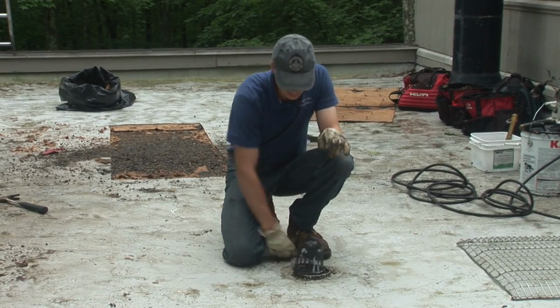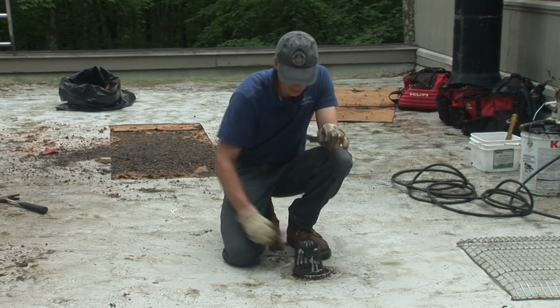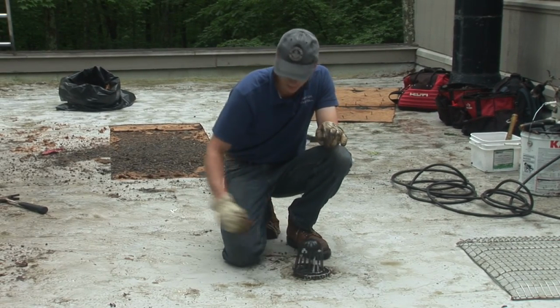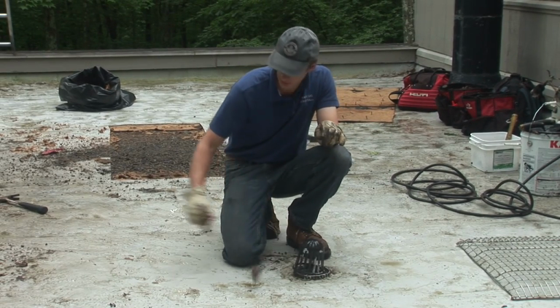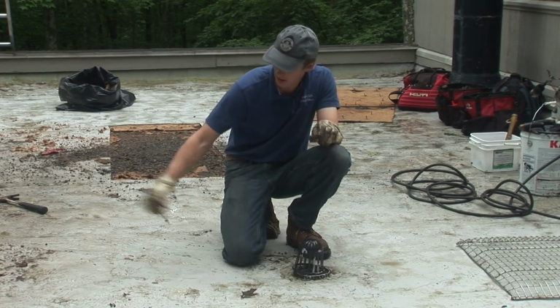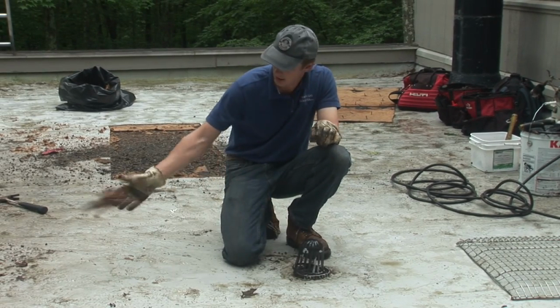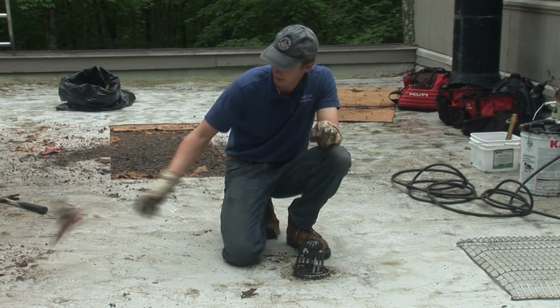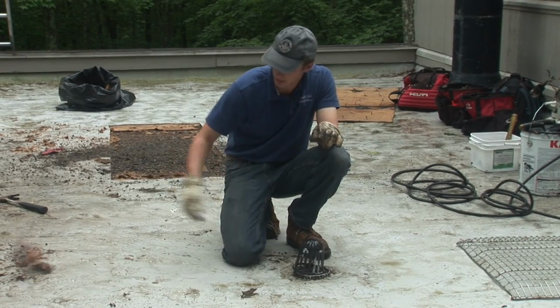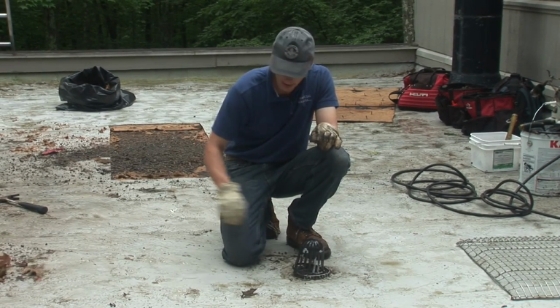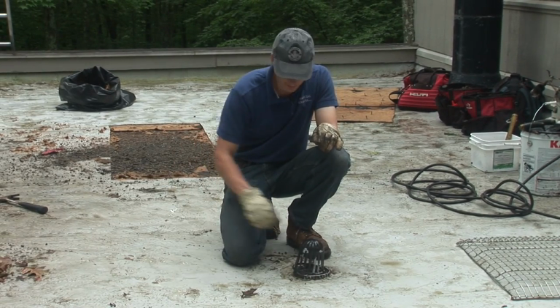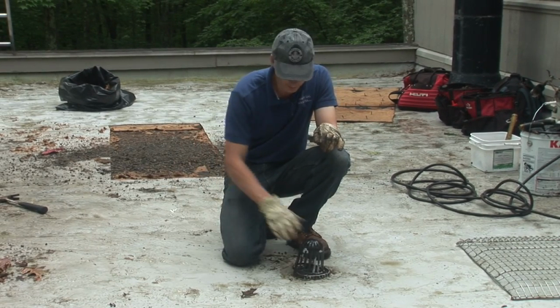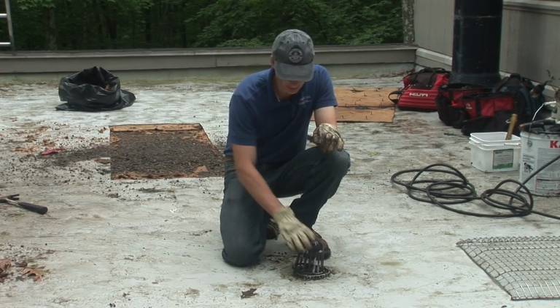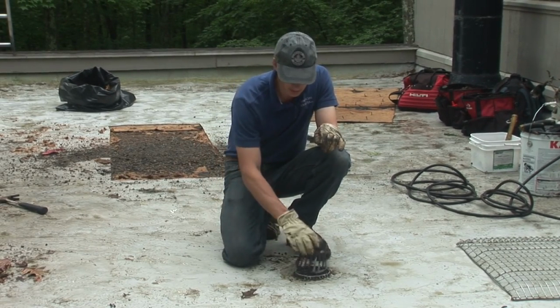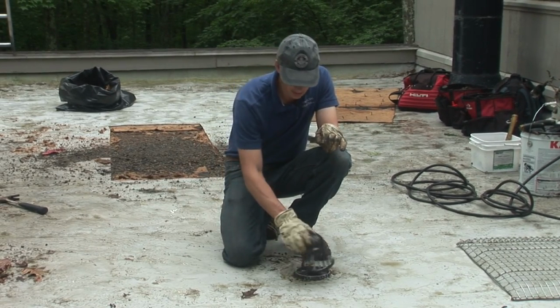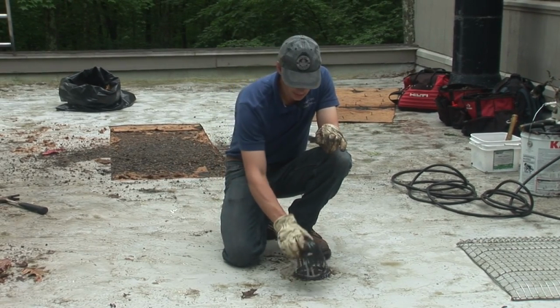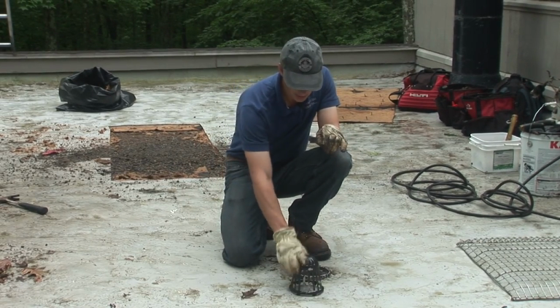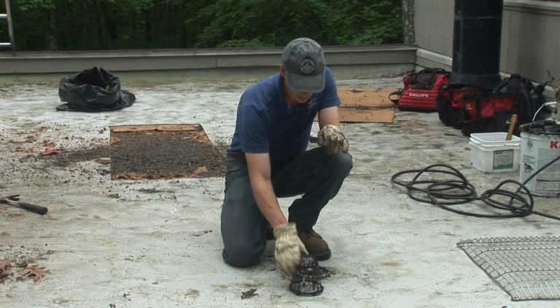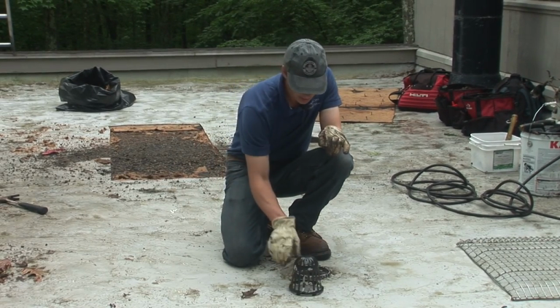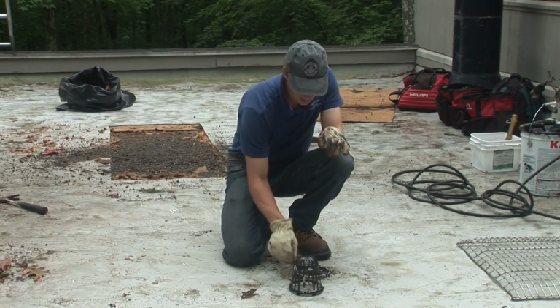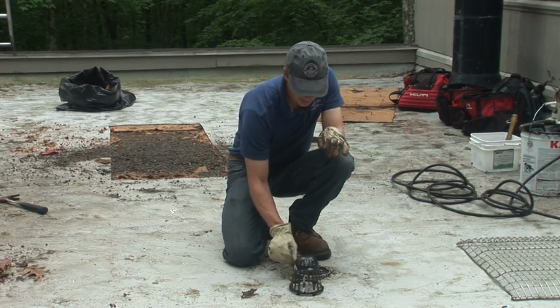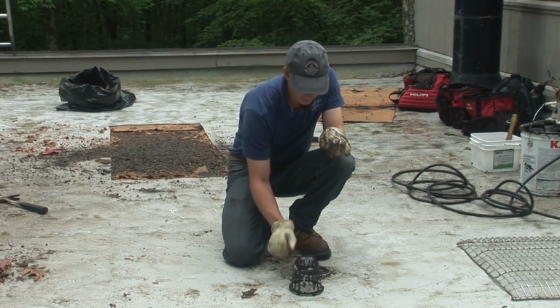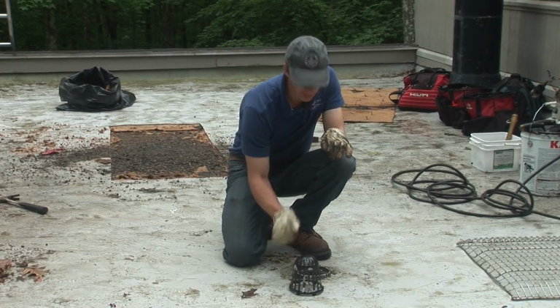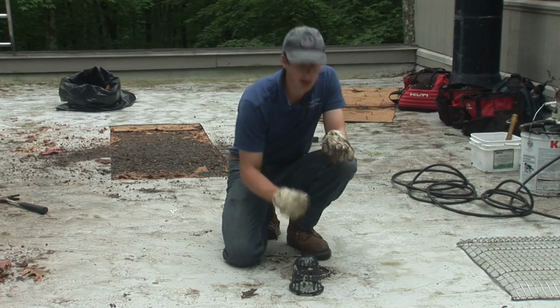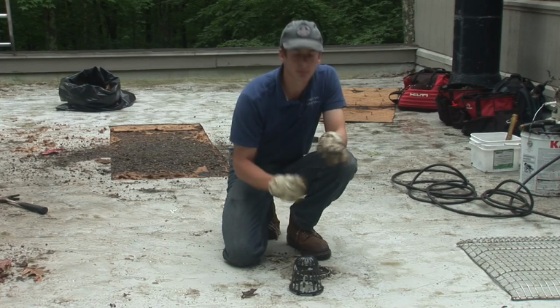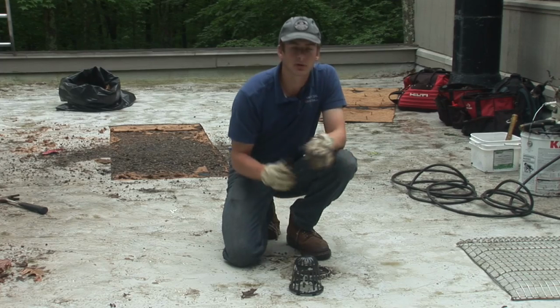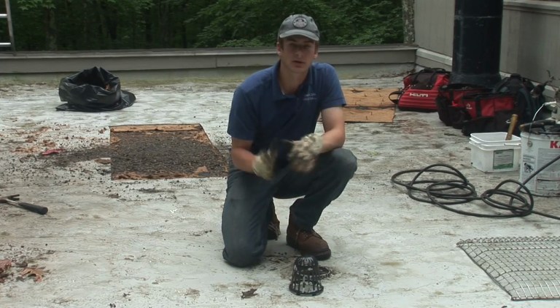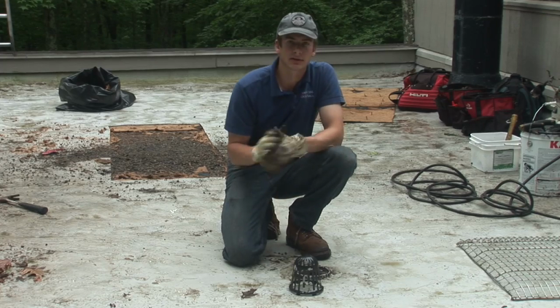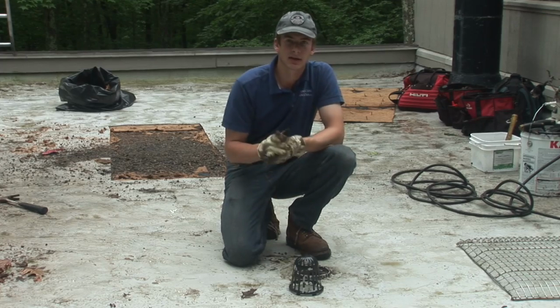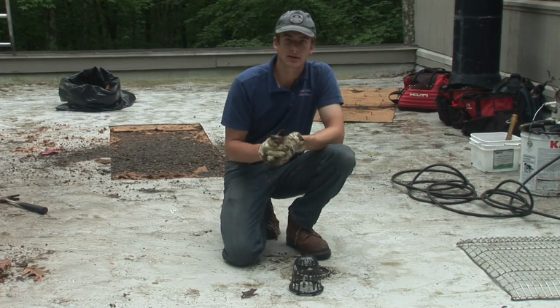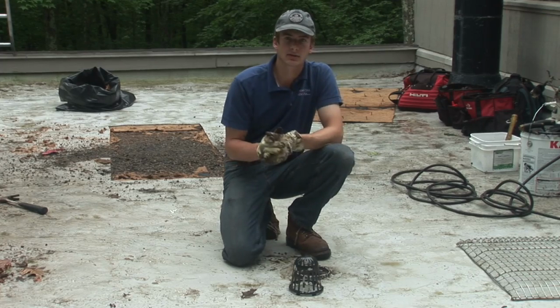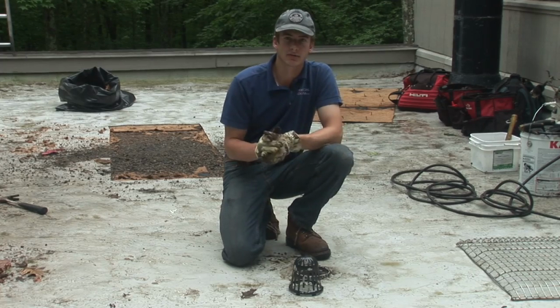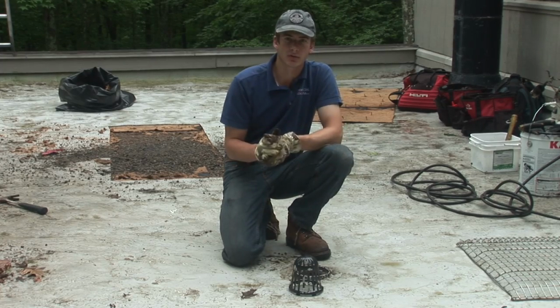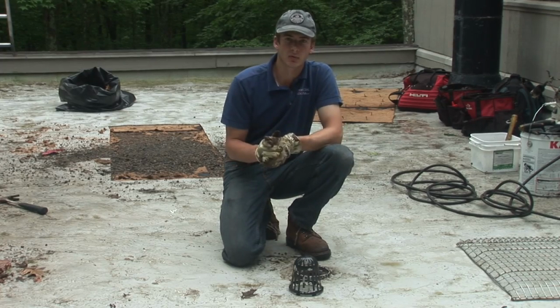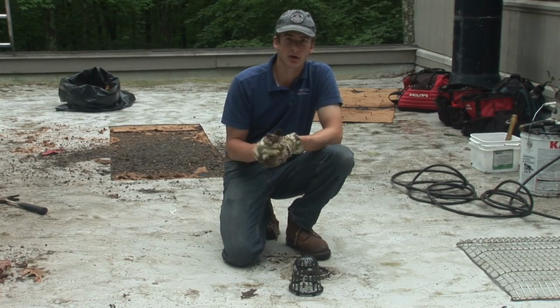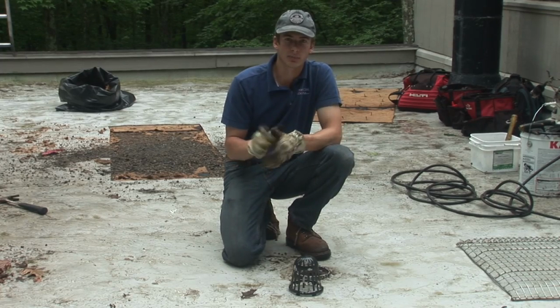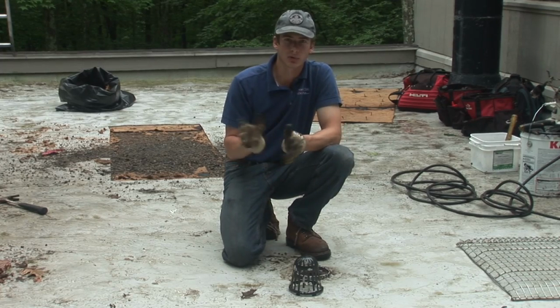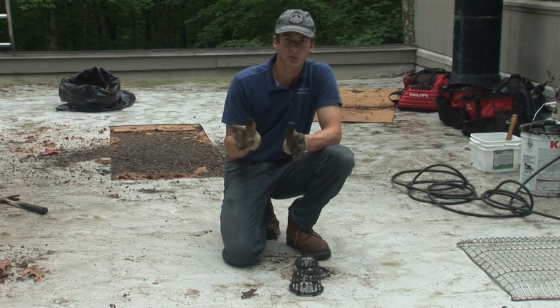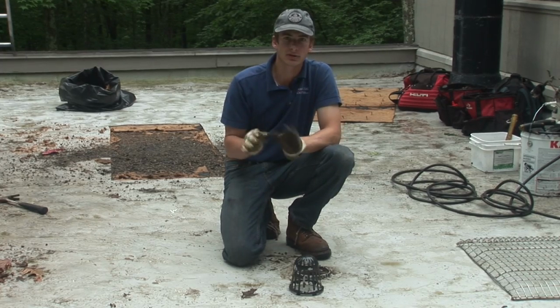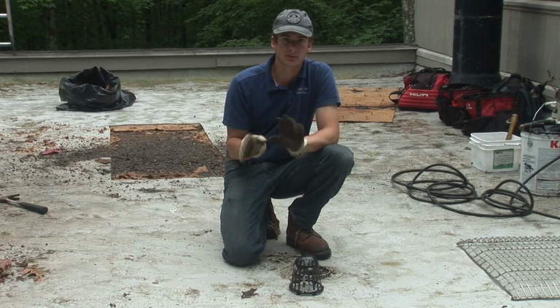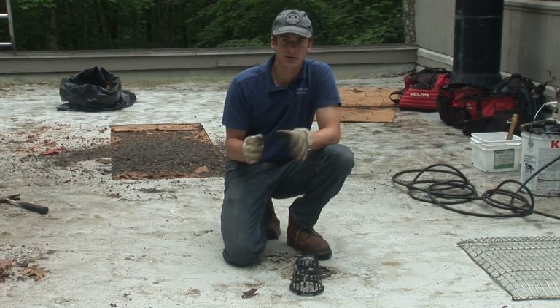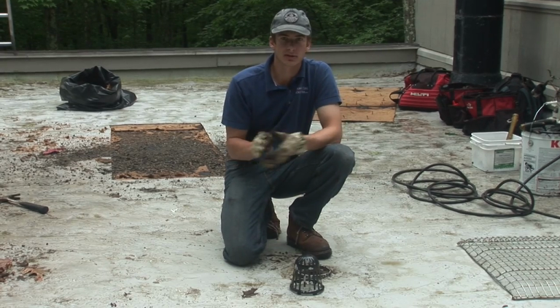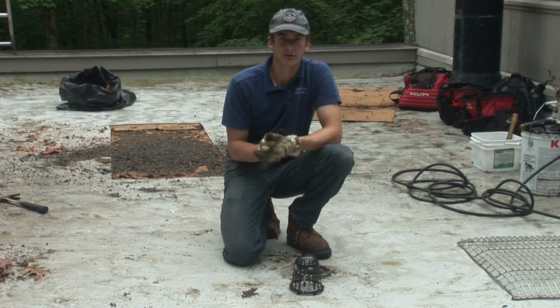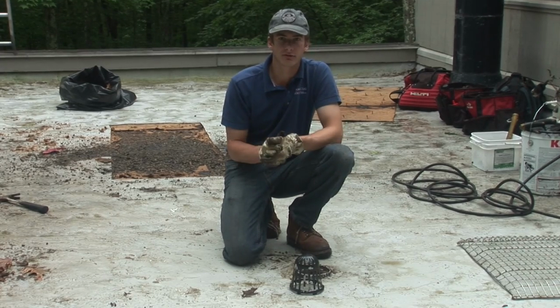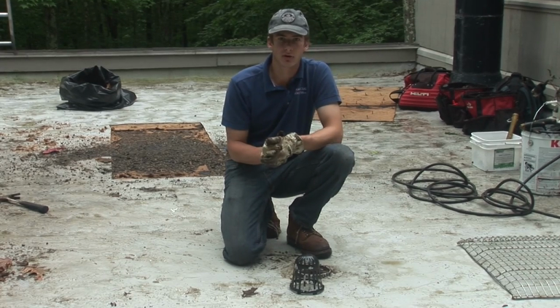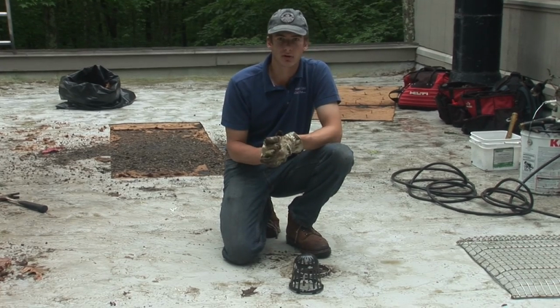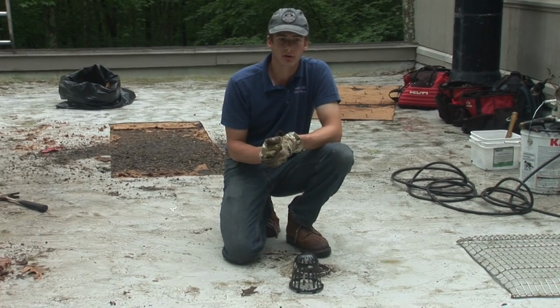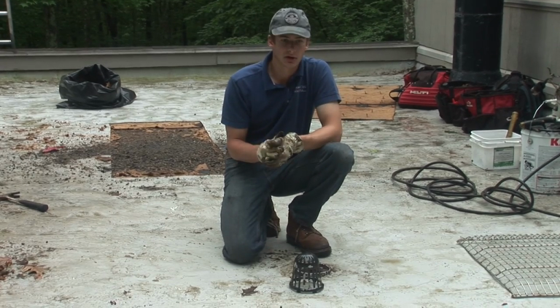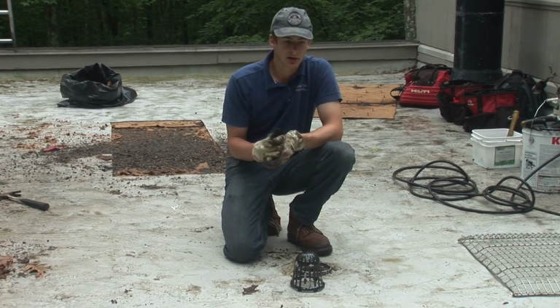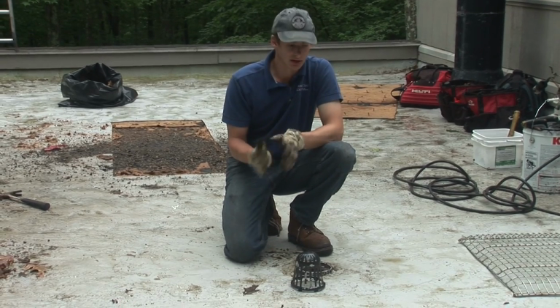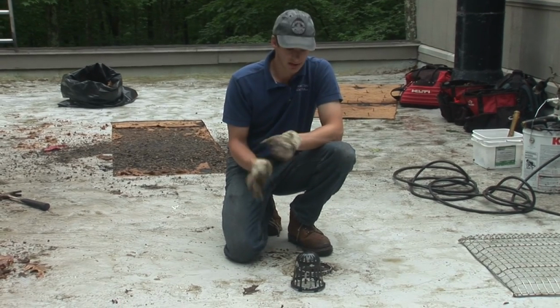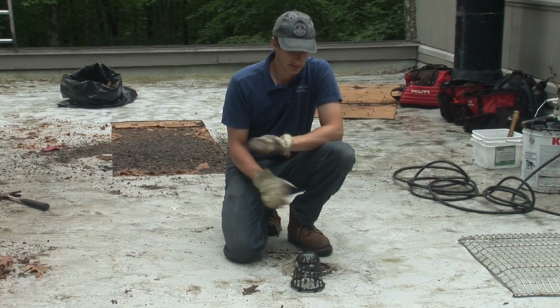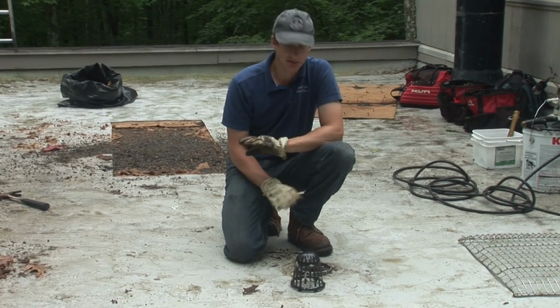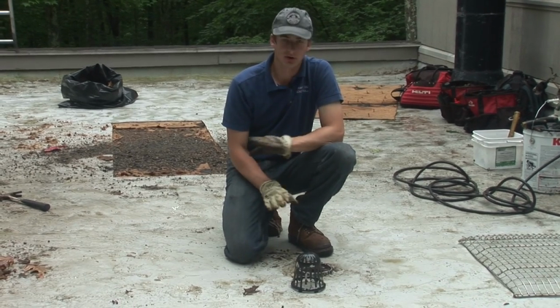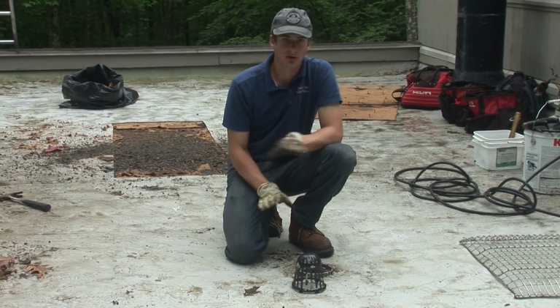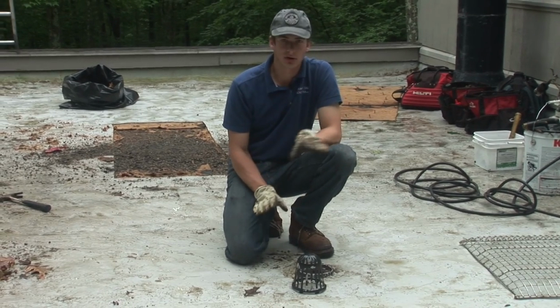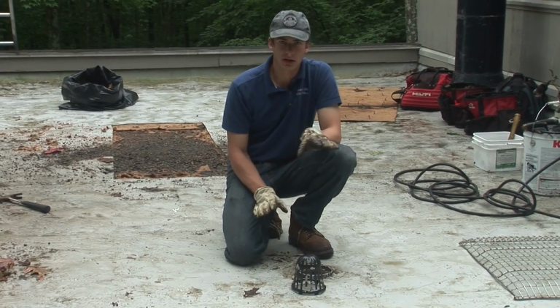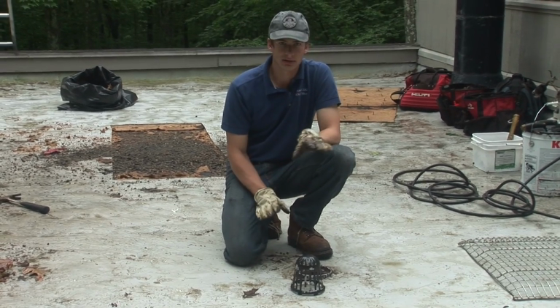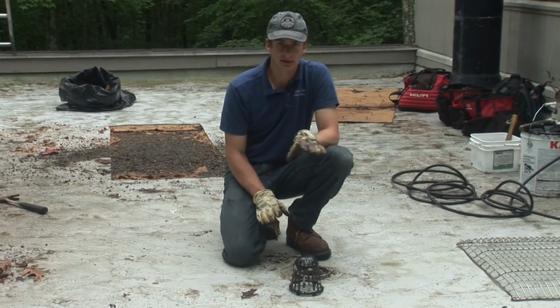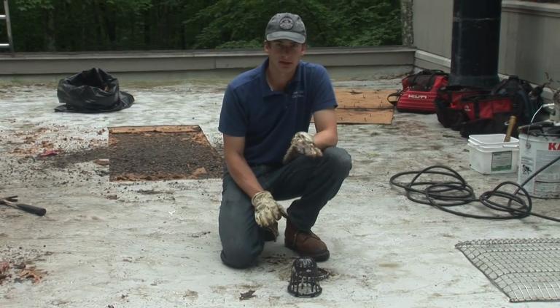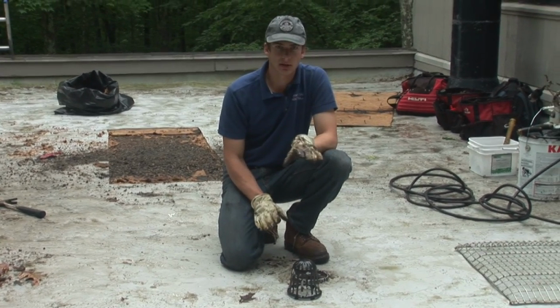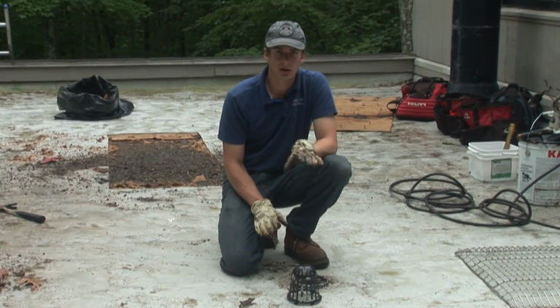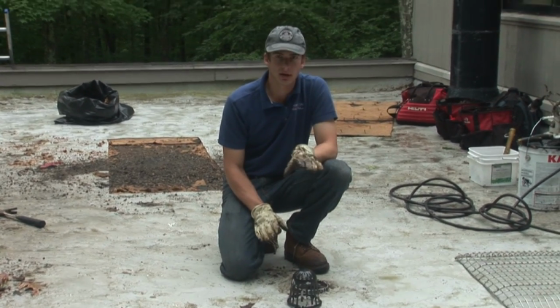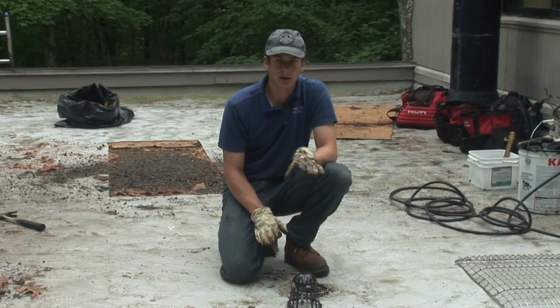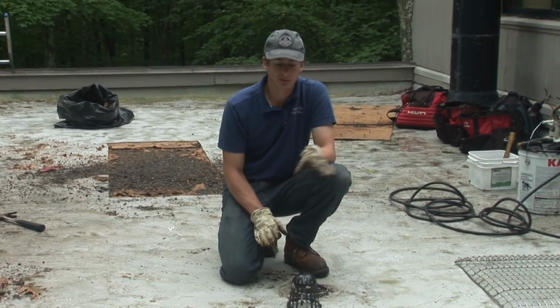If you're not up here every couple of days, every couple of weeks — especially in the fall — these are constantly clogging up.